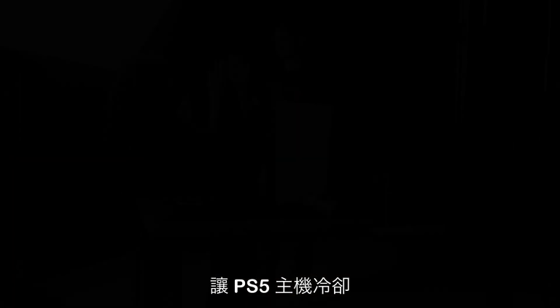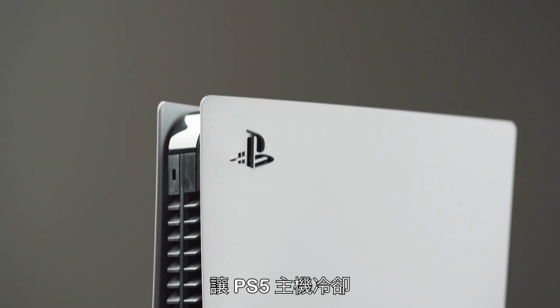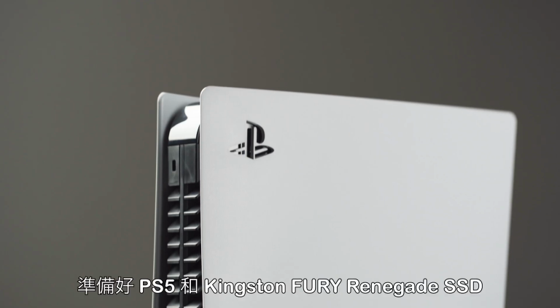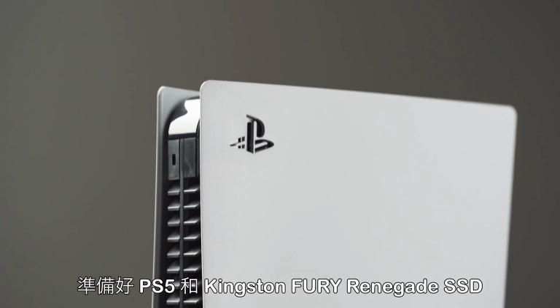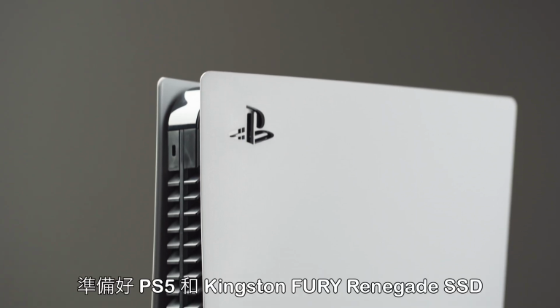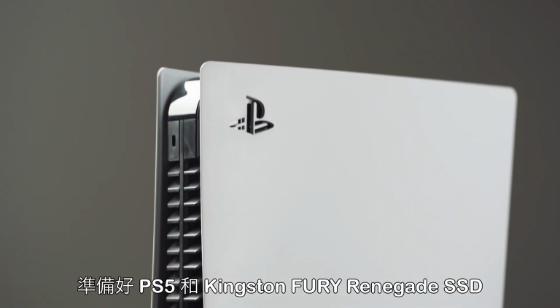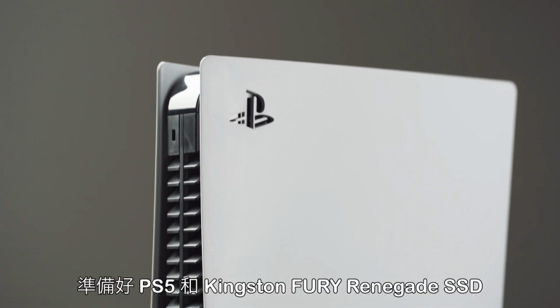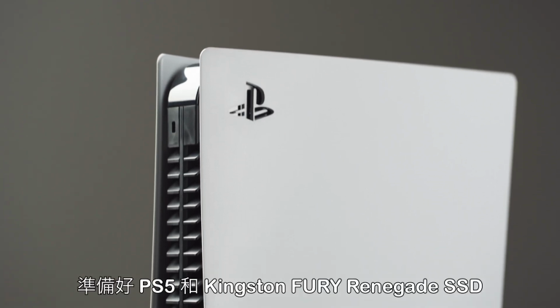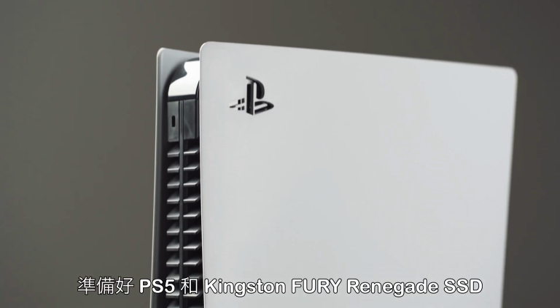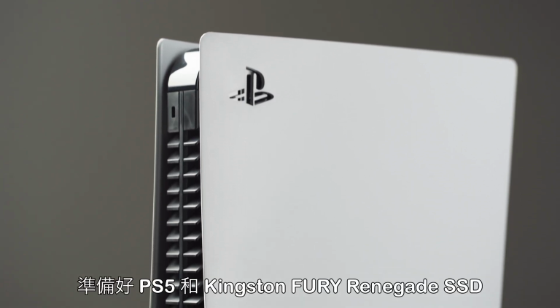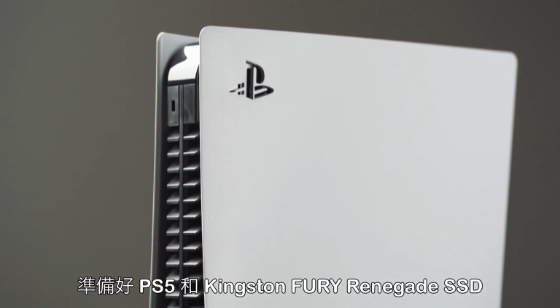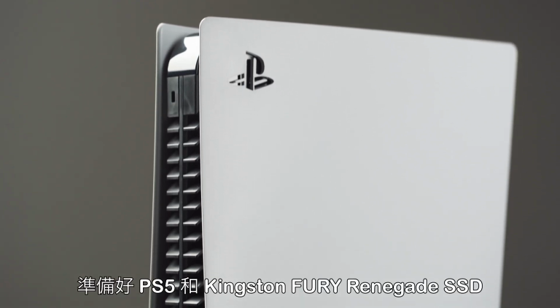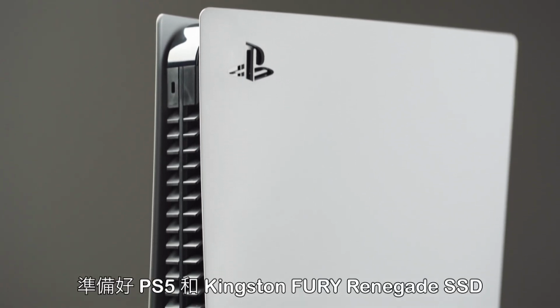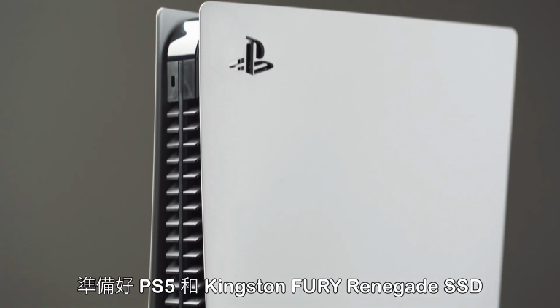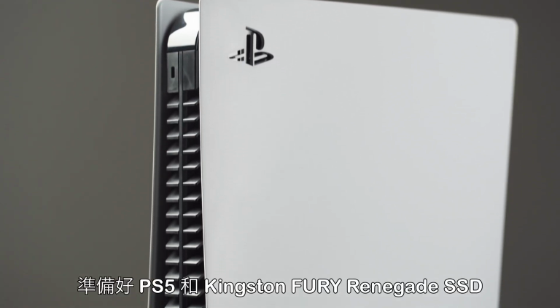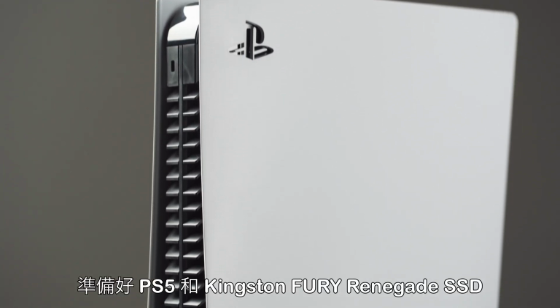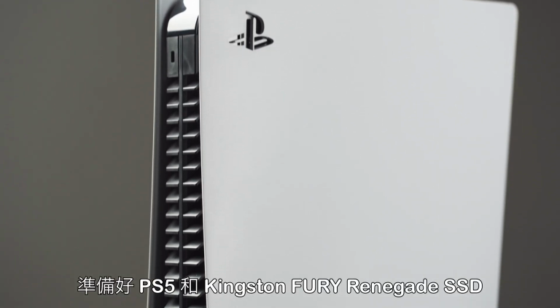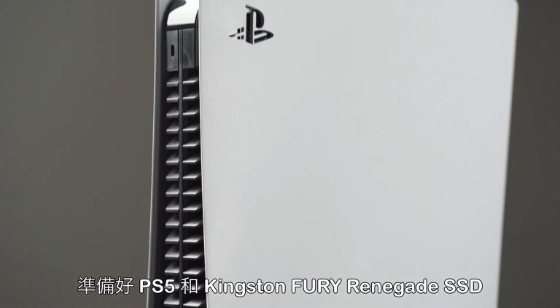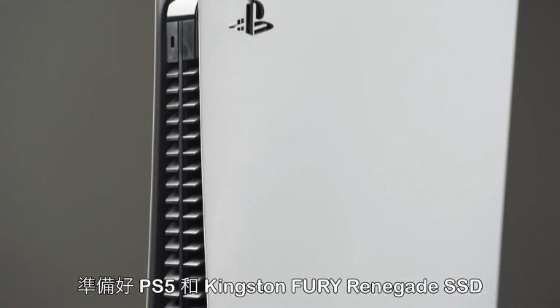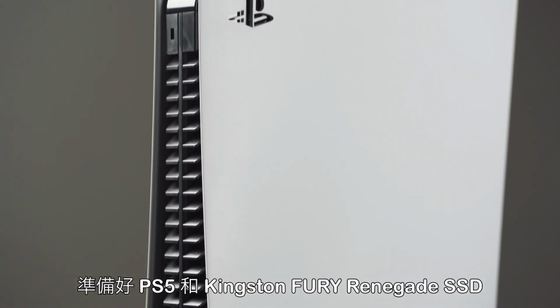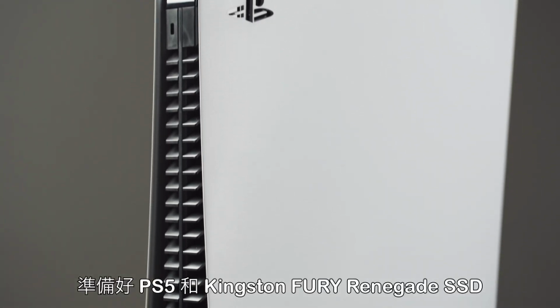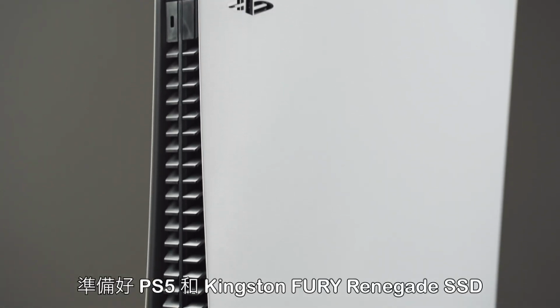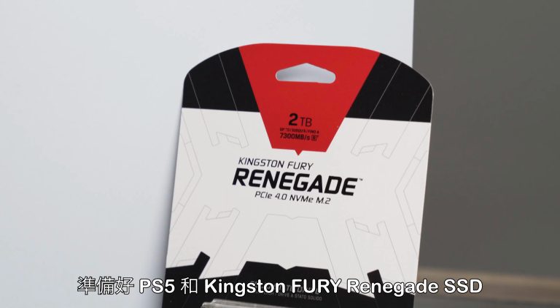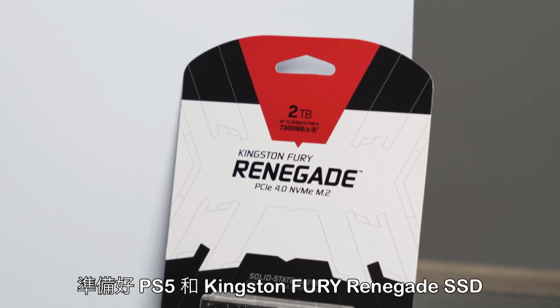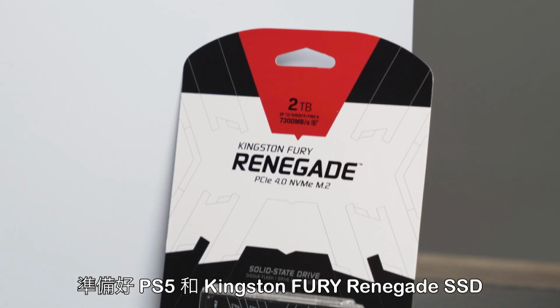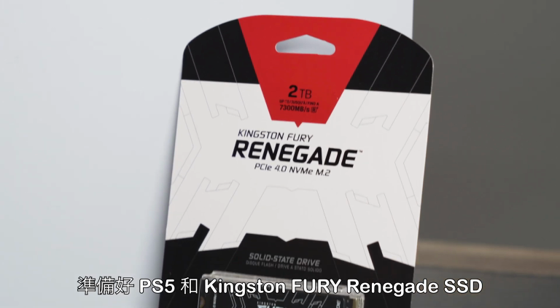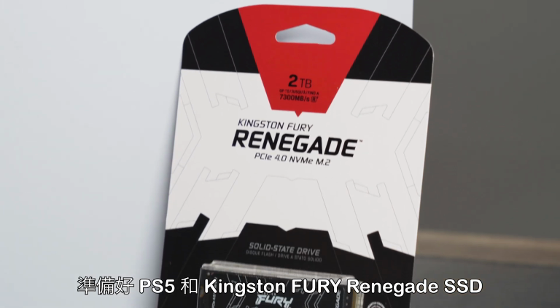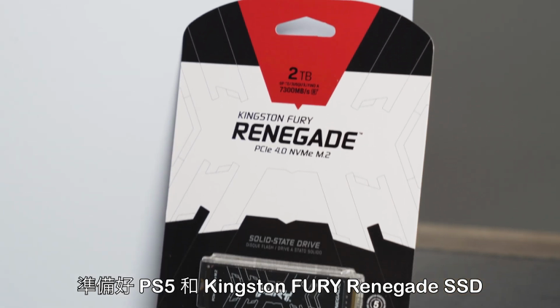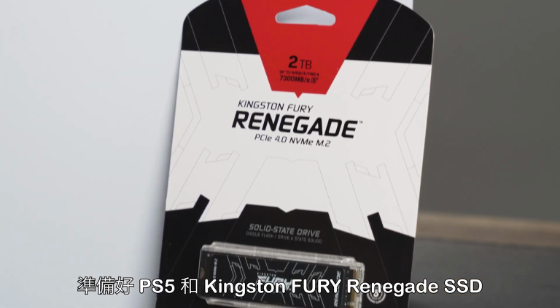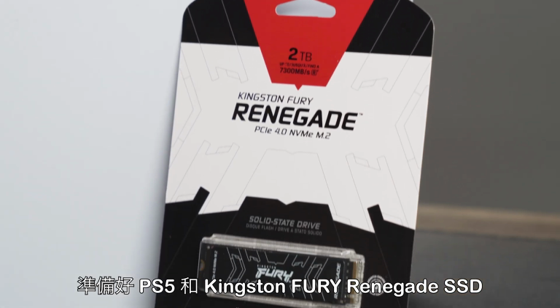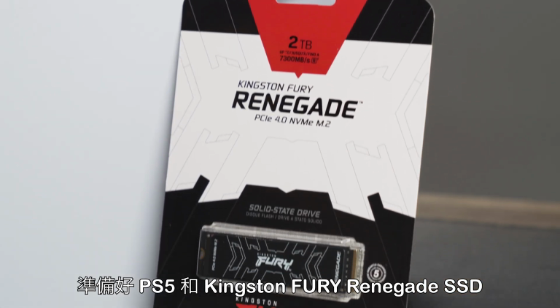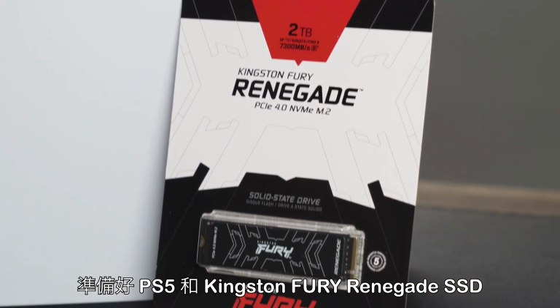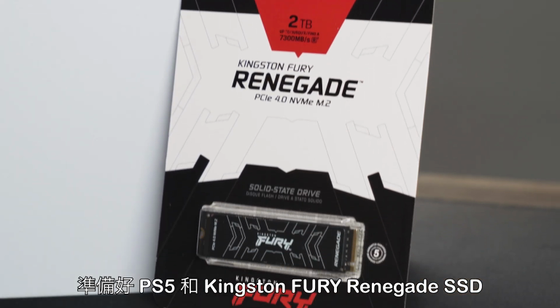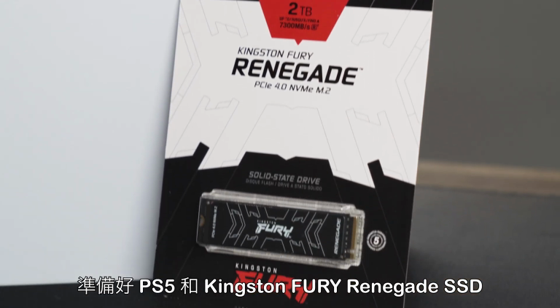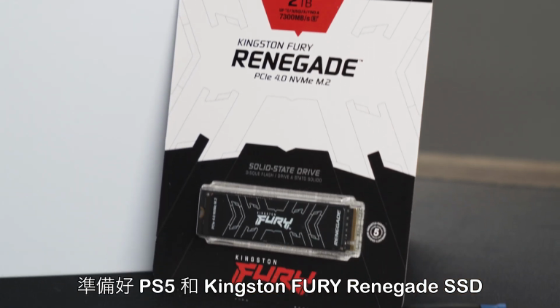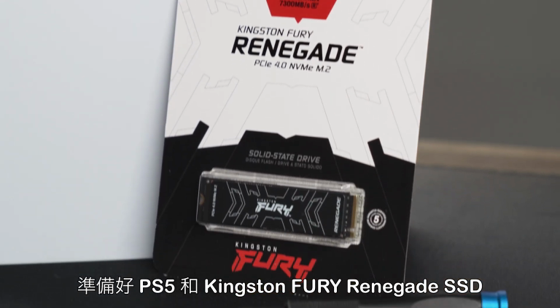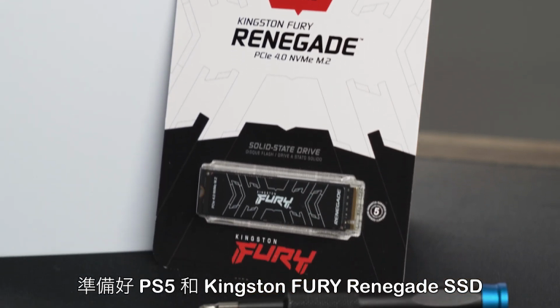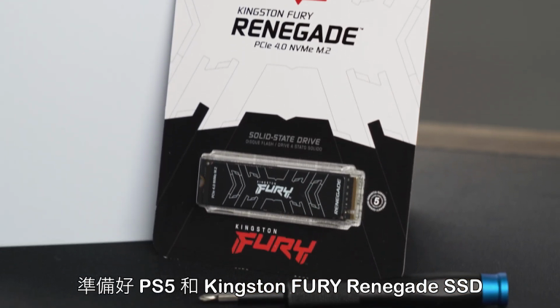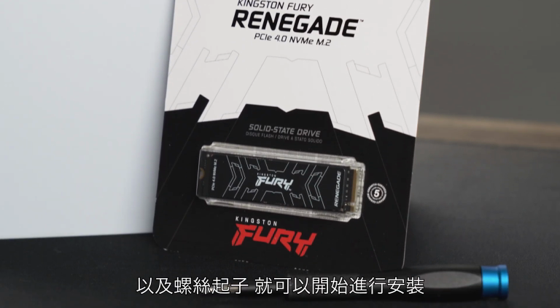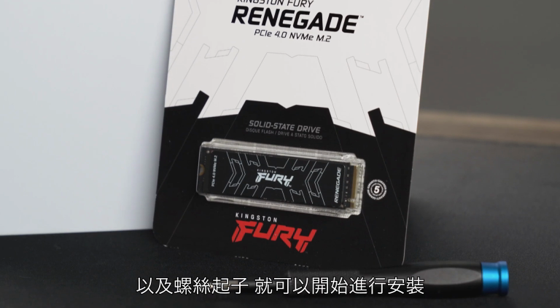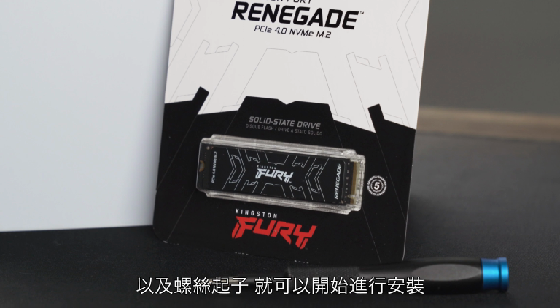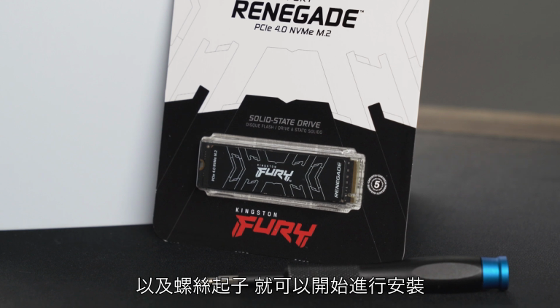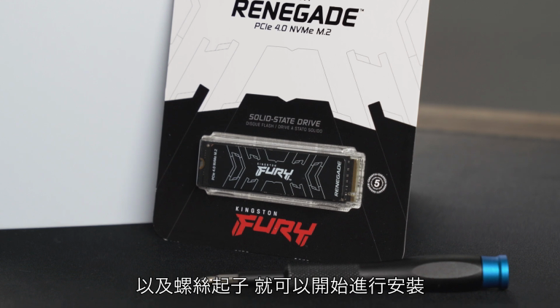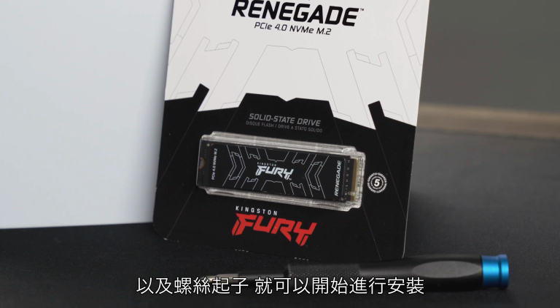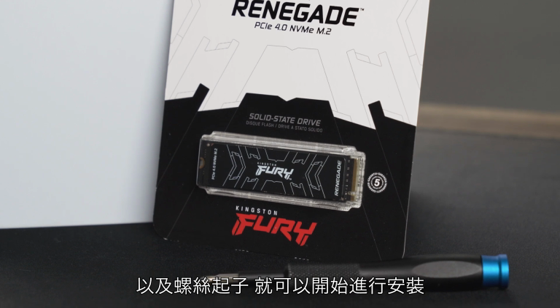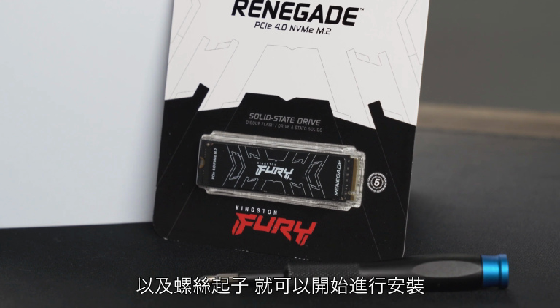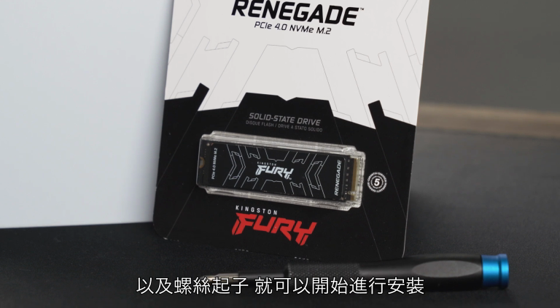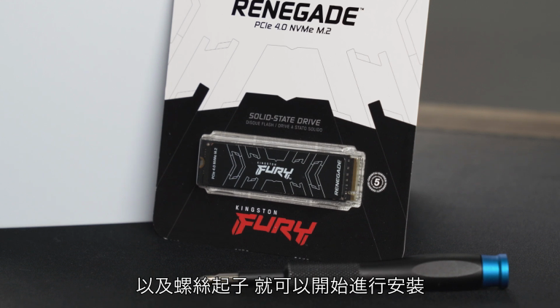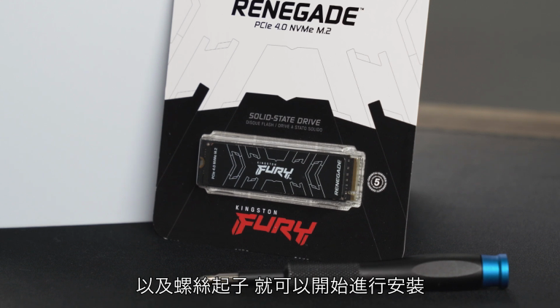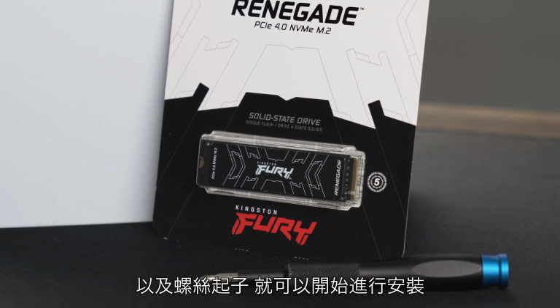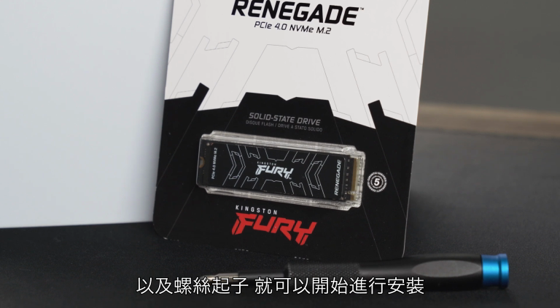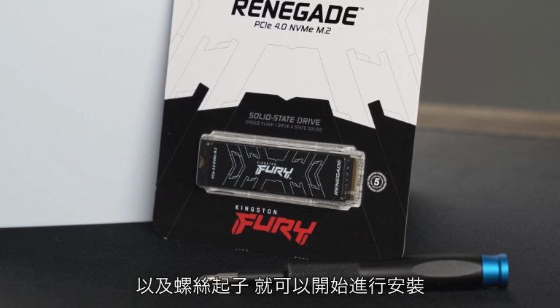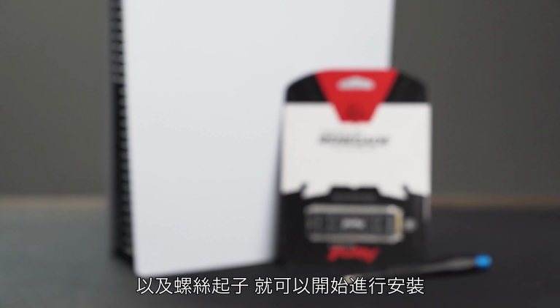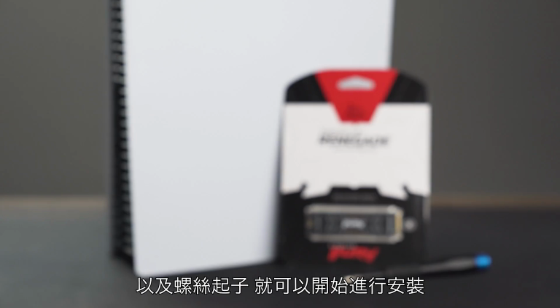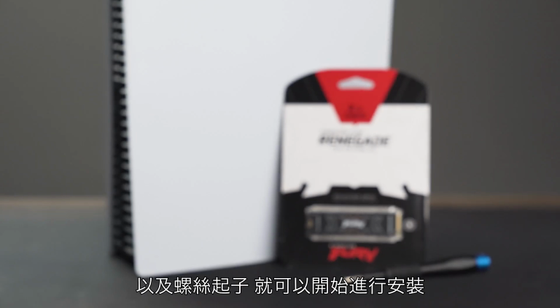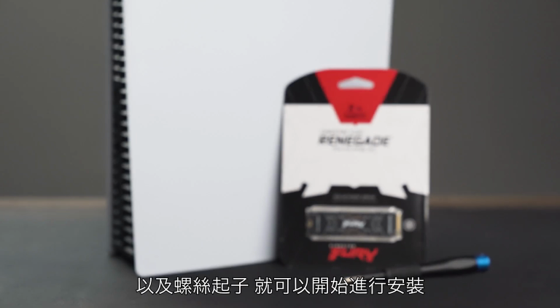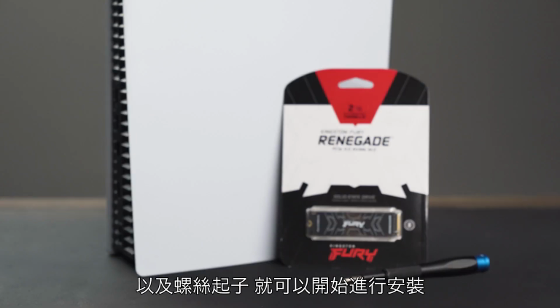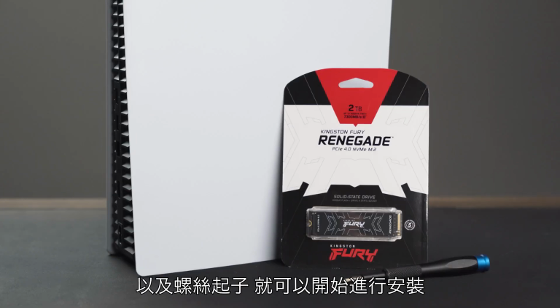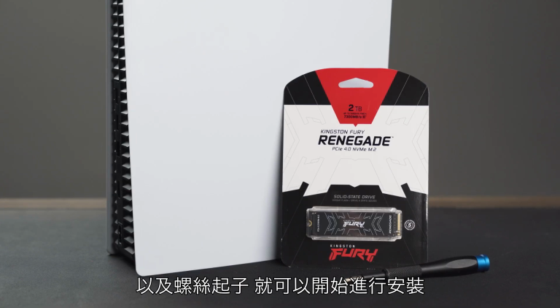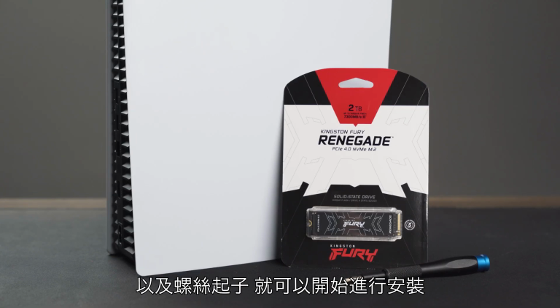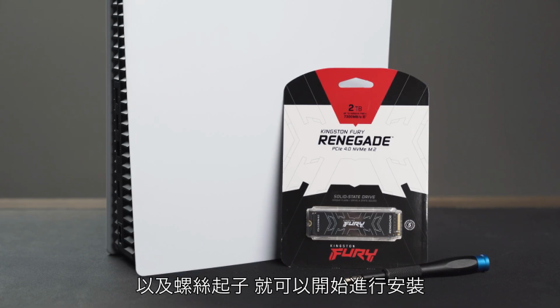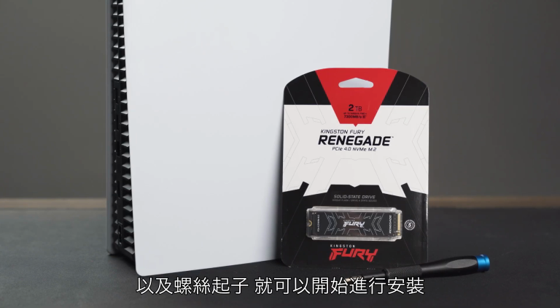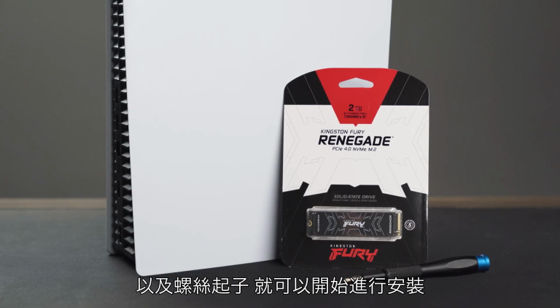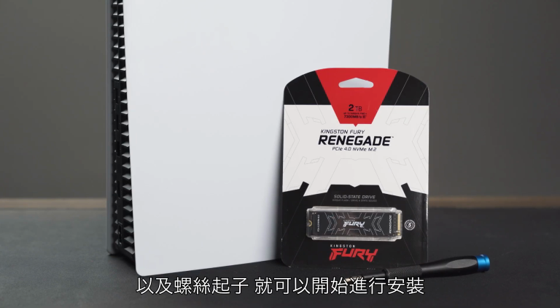Now that you have your PS5 prepared, your Kingston Fury Renegade SSD, and a screwdriver, you are ready to begin installing.